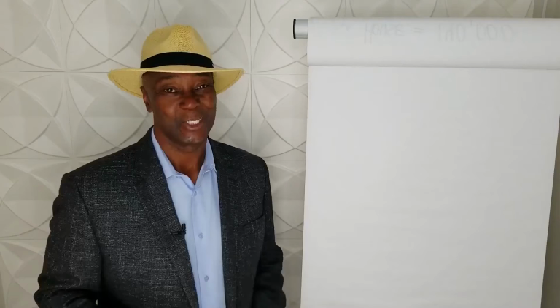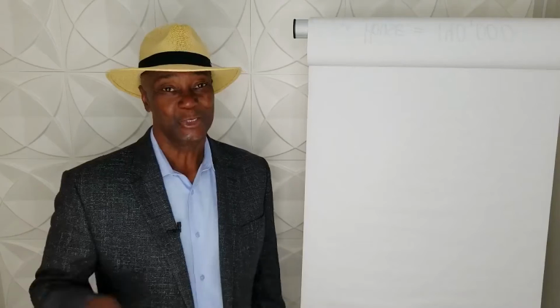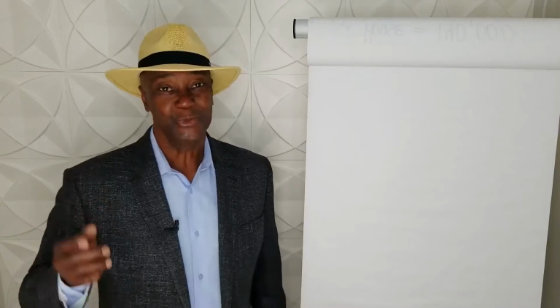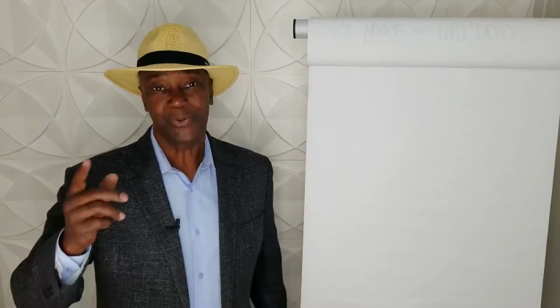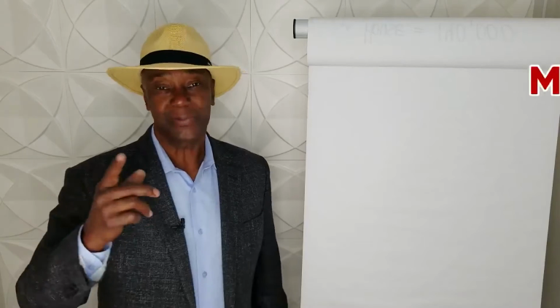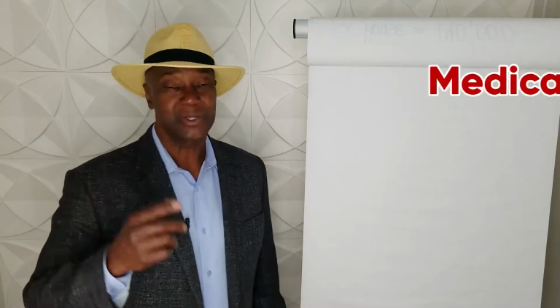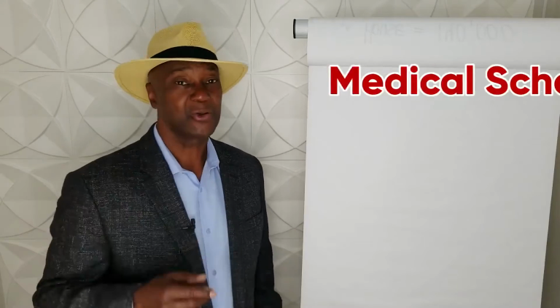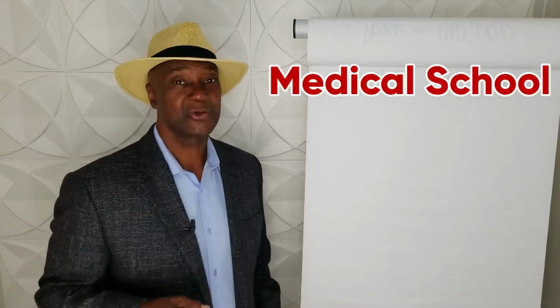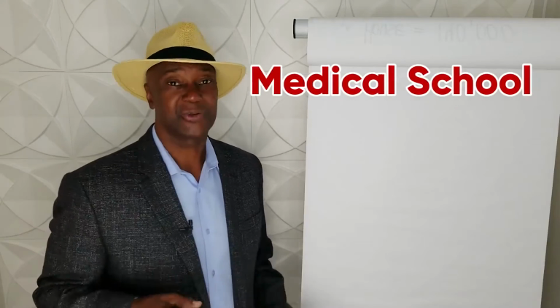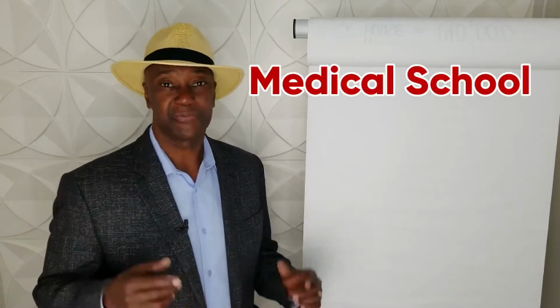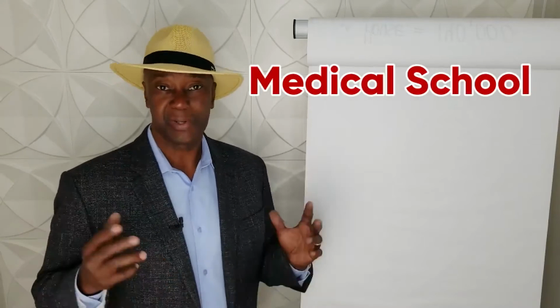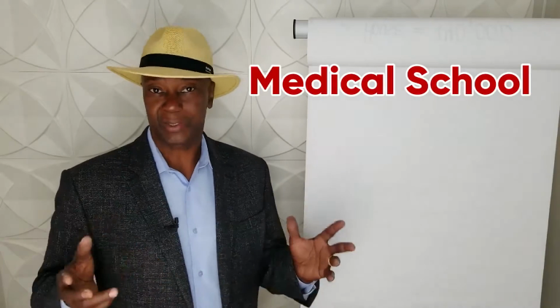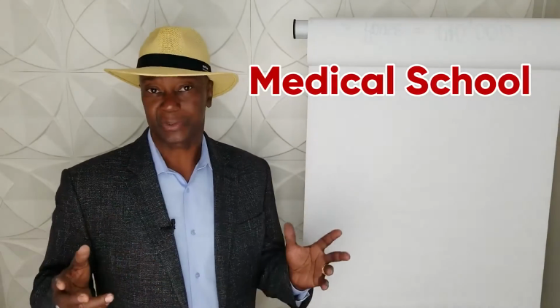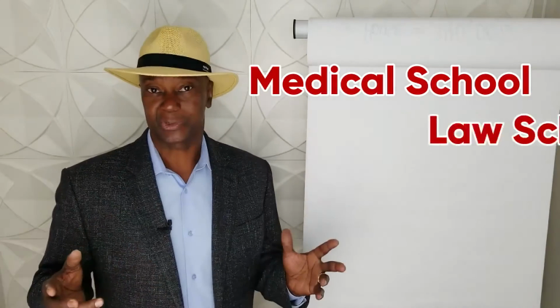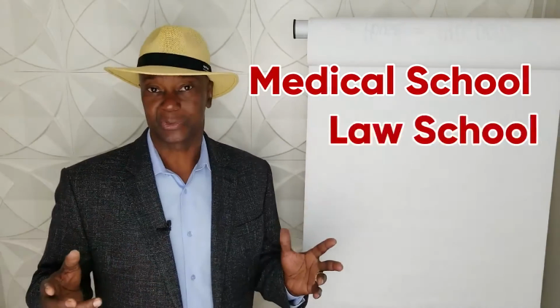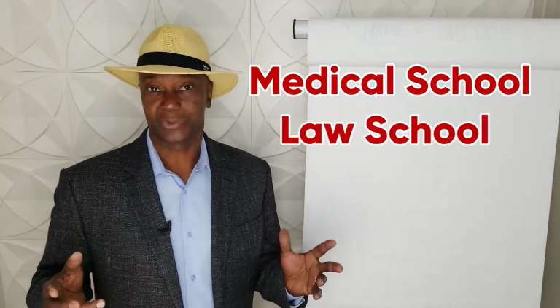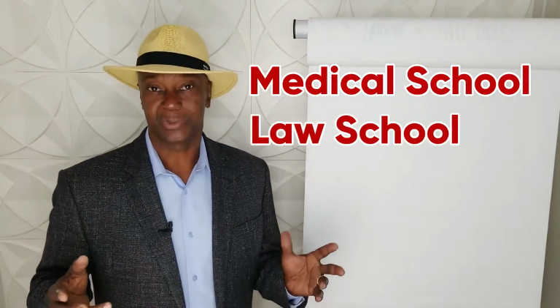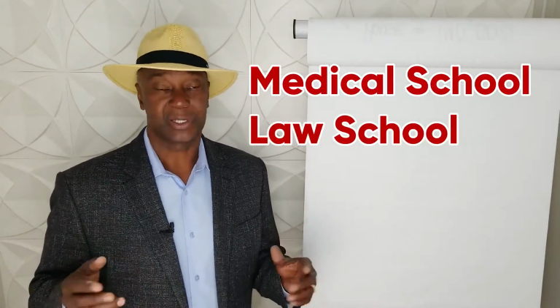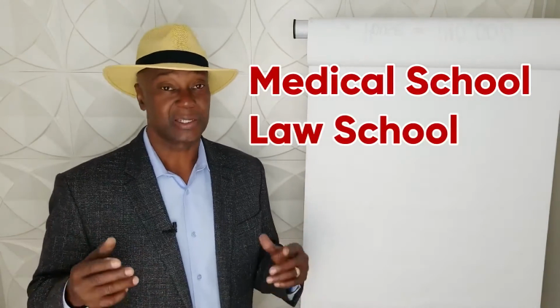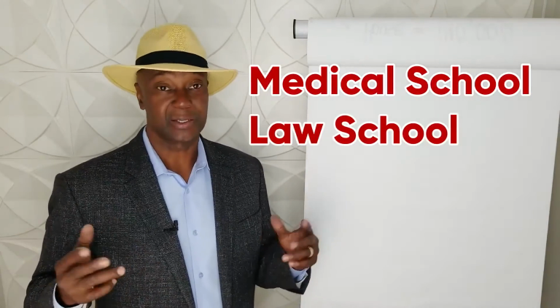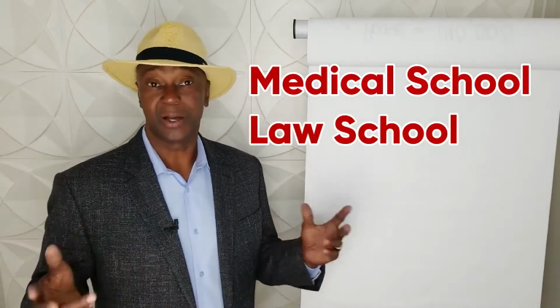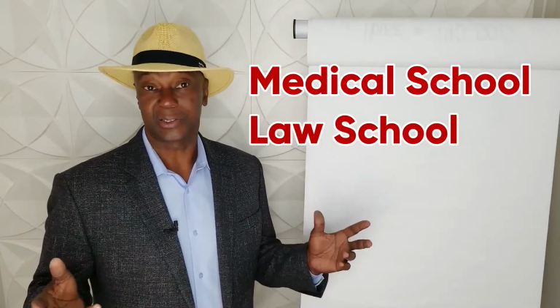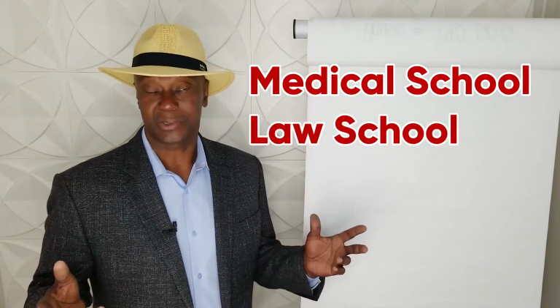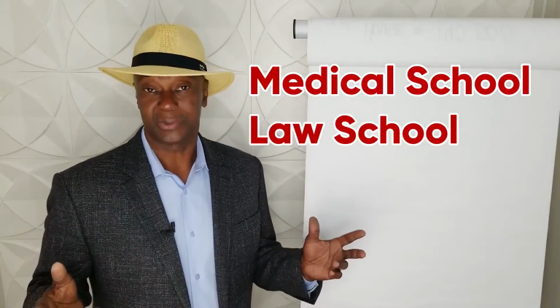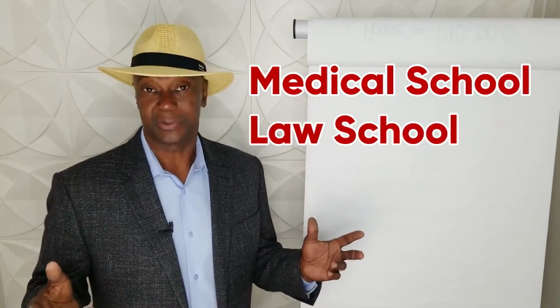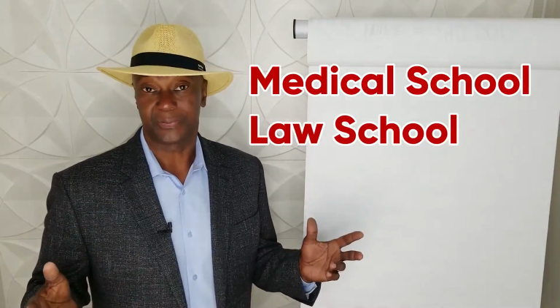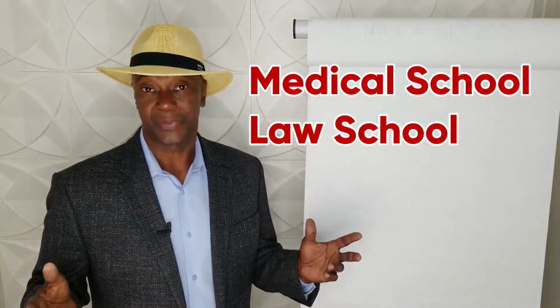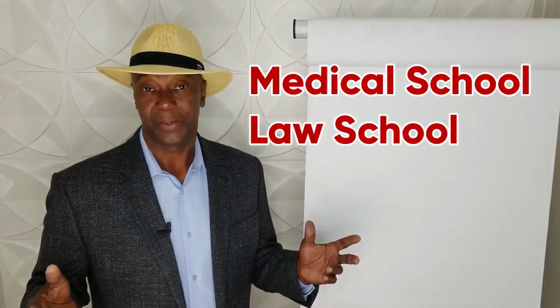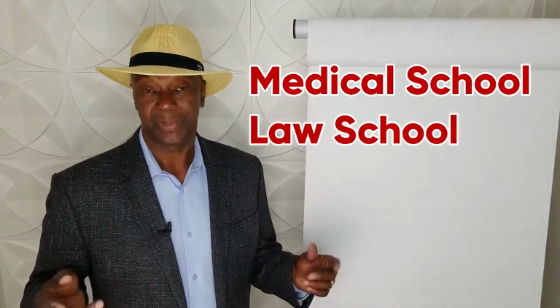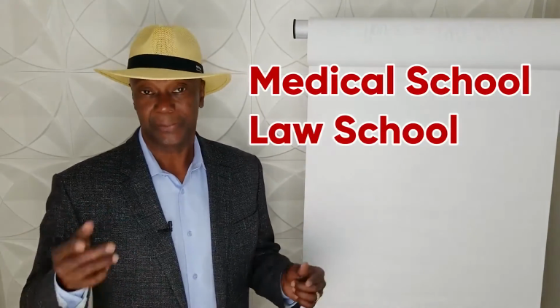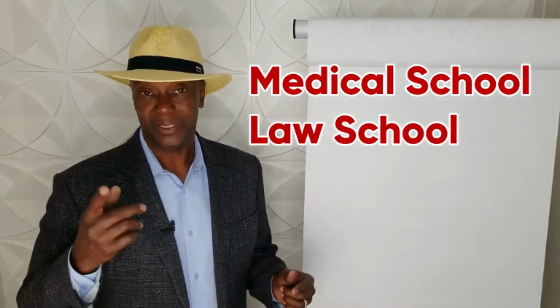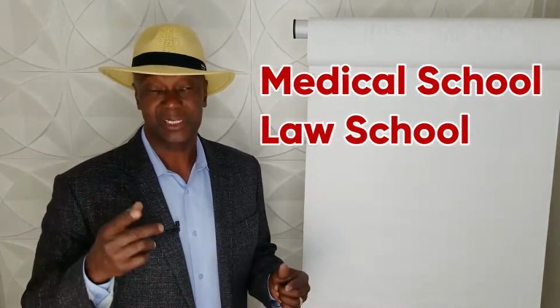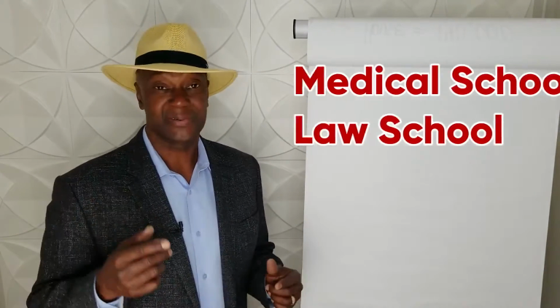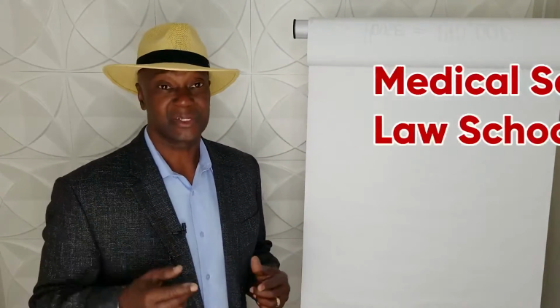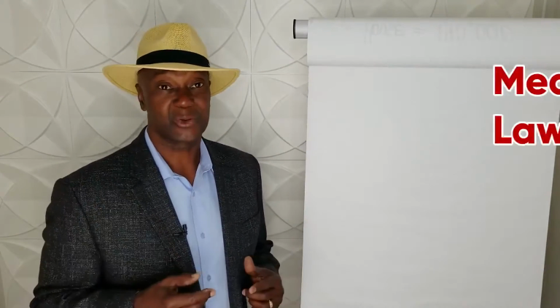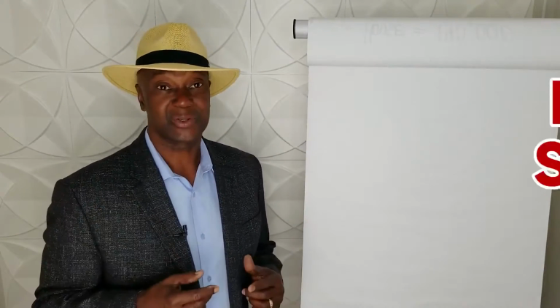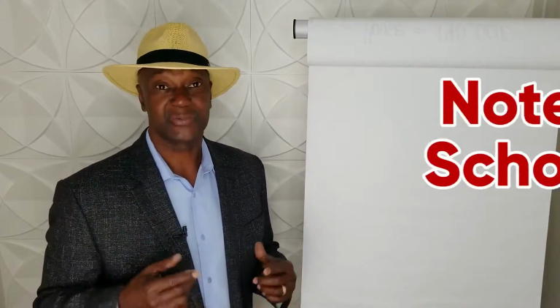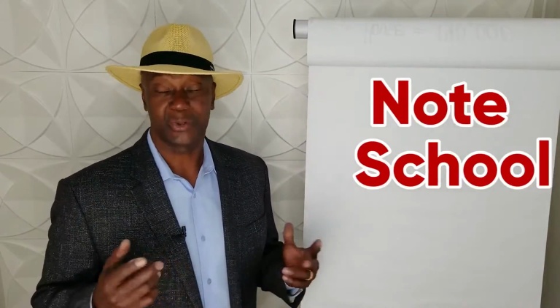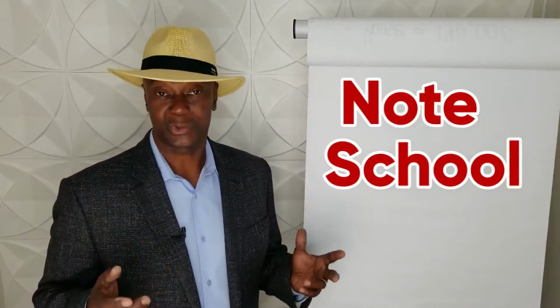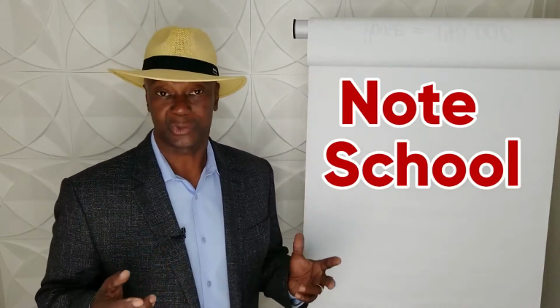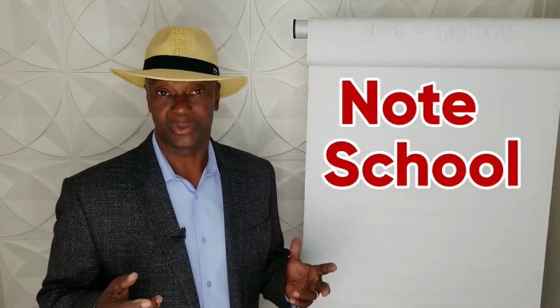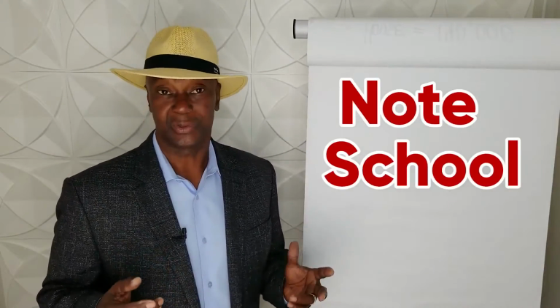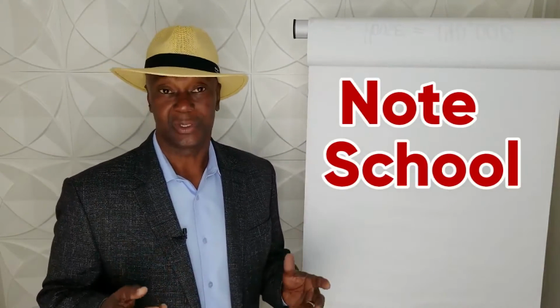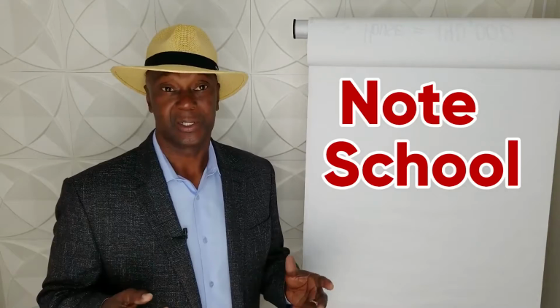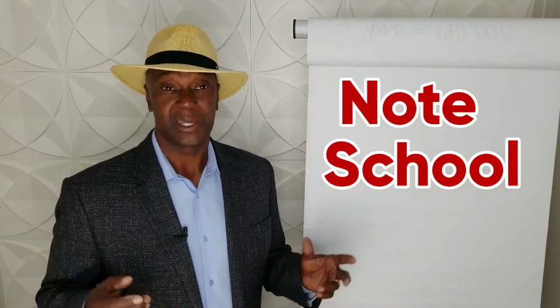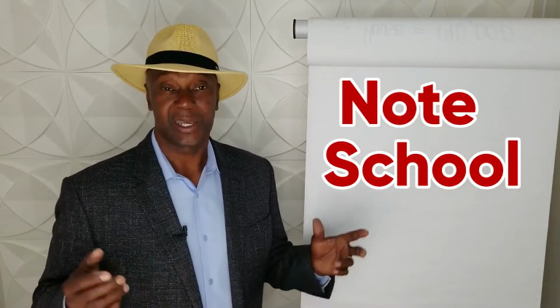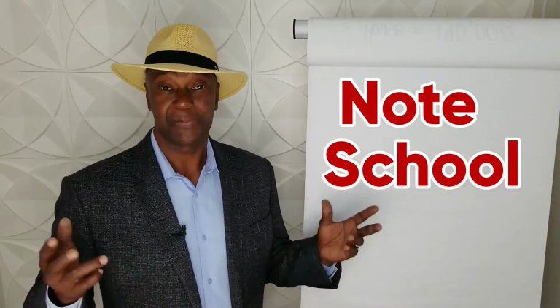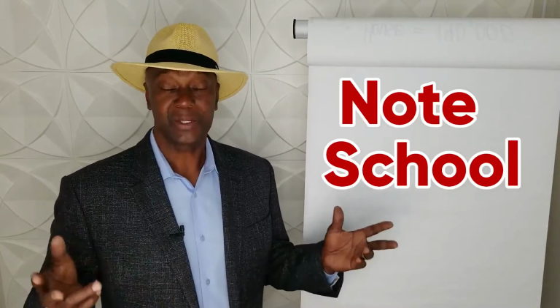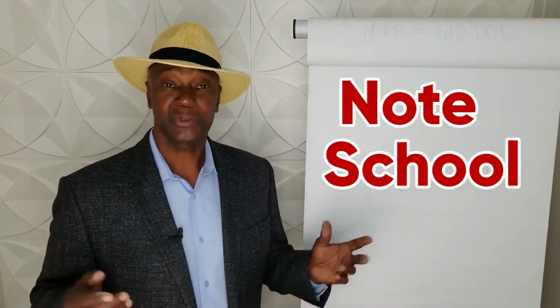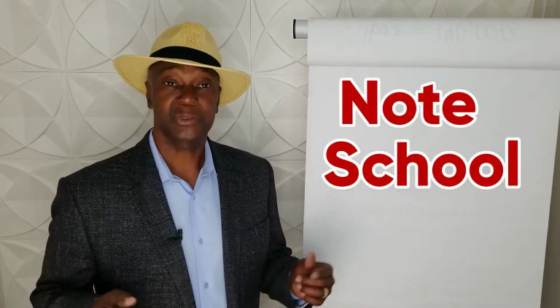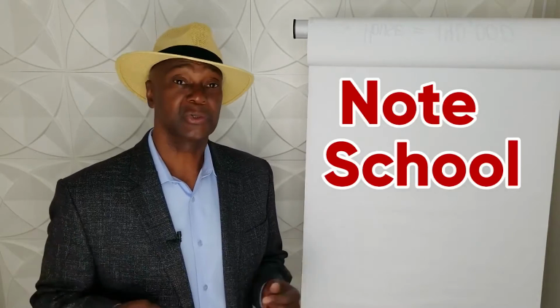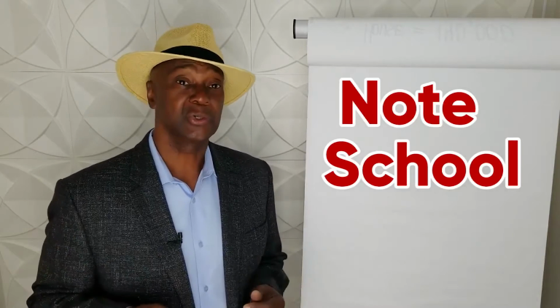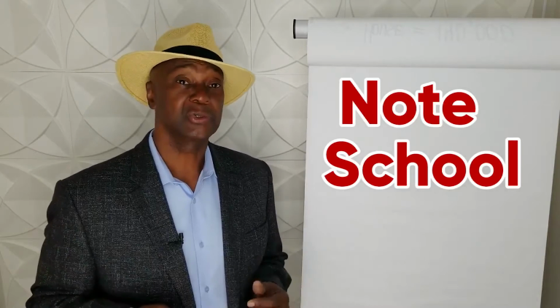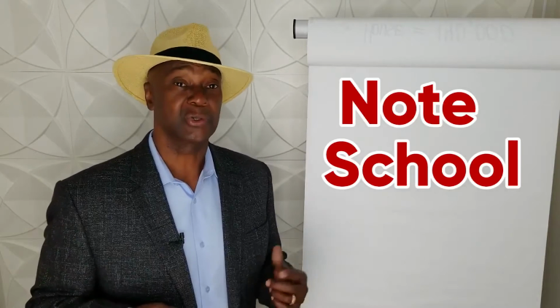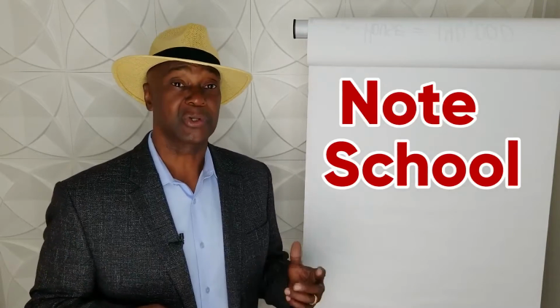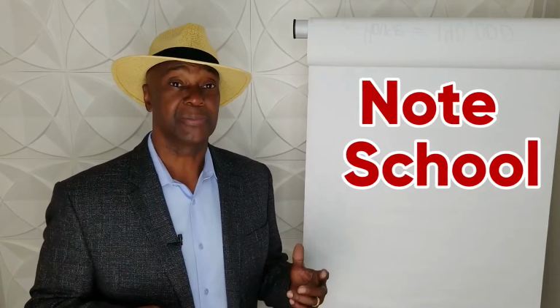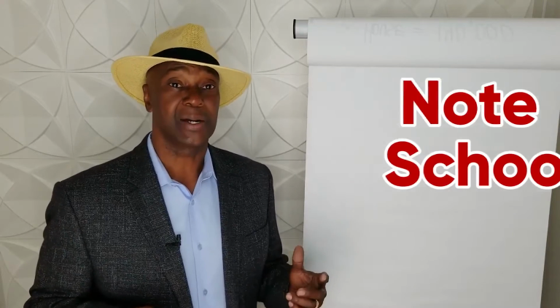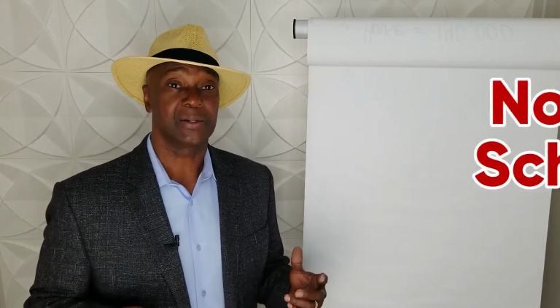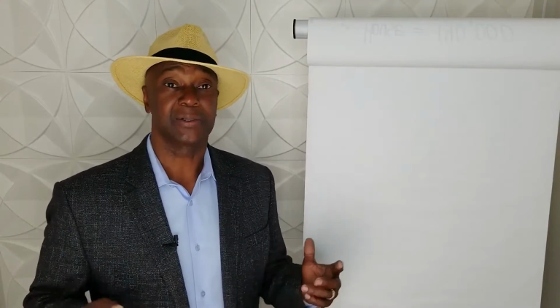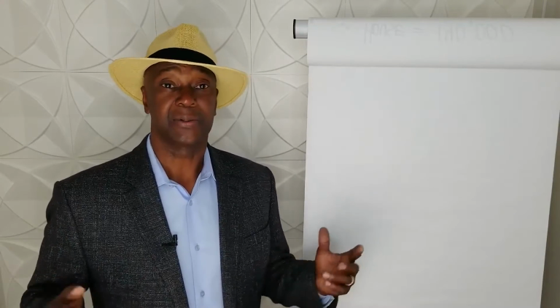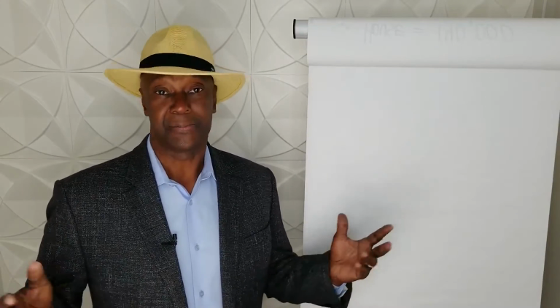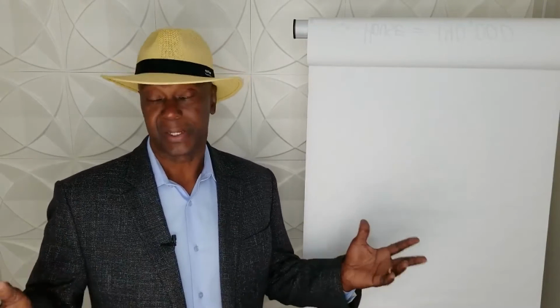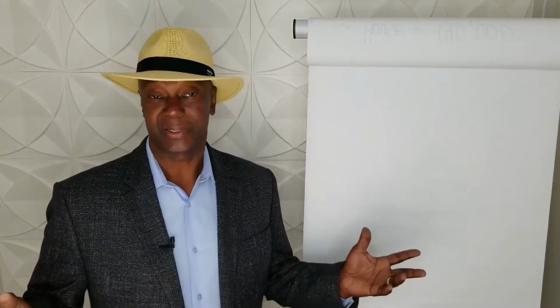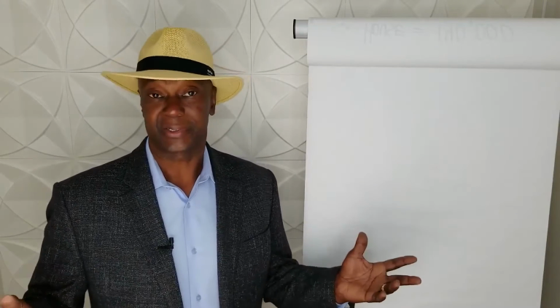You've probably heard of medical school and law school, but I bet you haven't heard of note school. At medical school you learn about medicine, at law school you learn about legal matters. Well guess what? At note school you learn about notes.